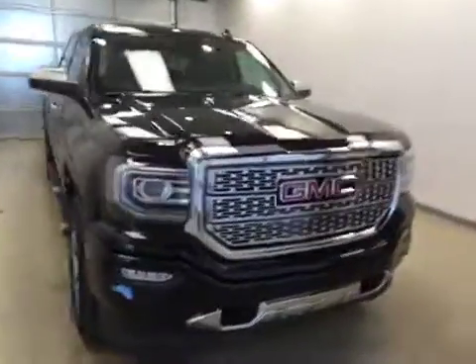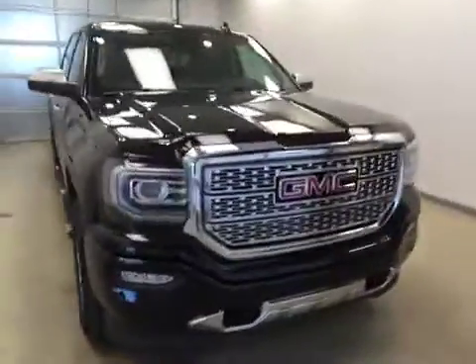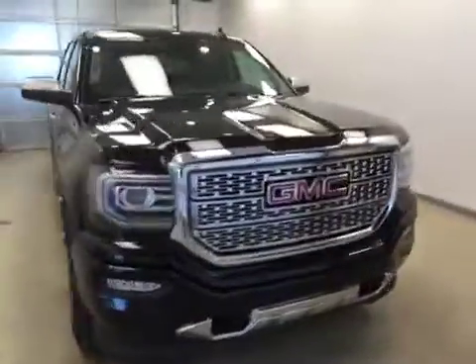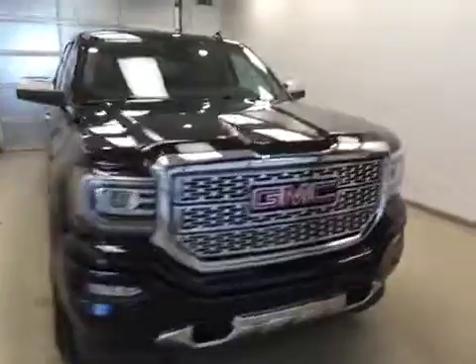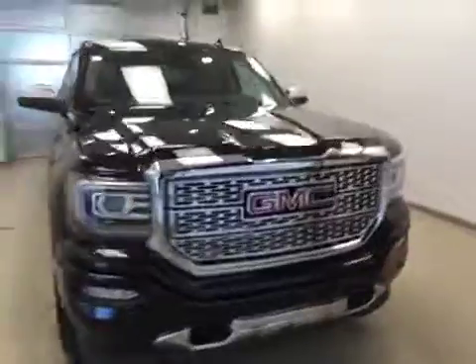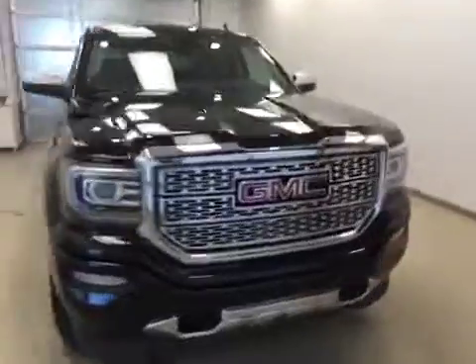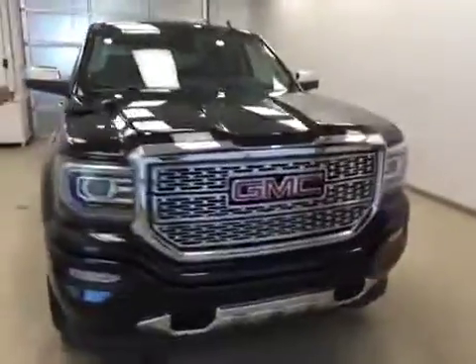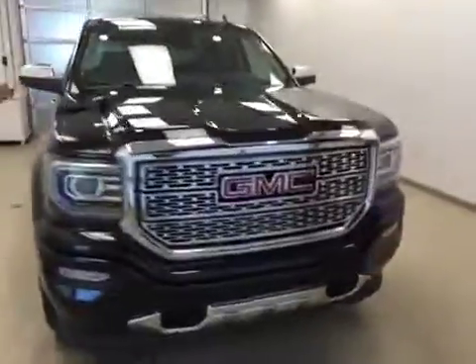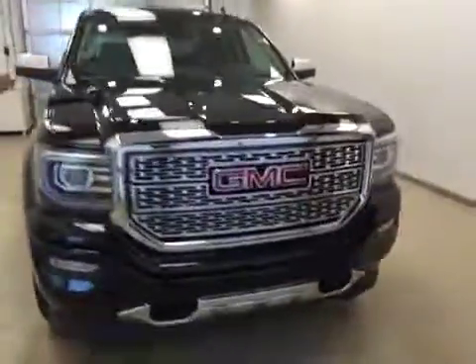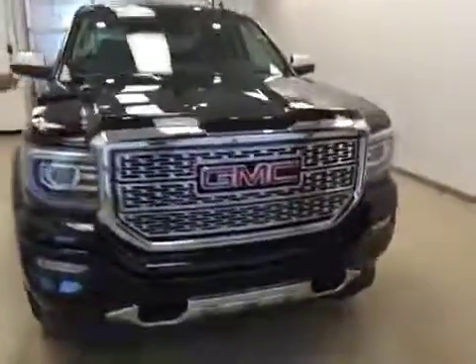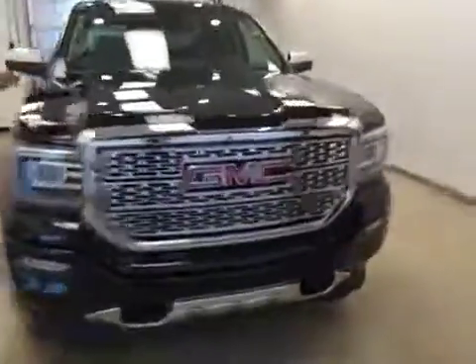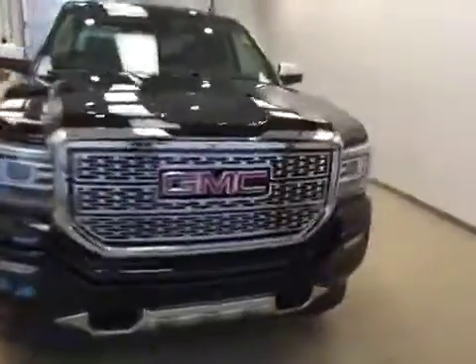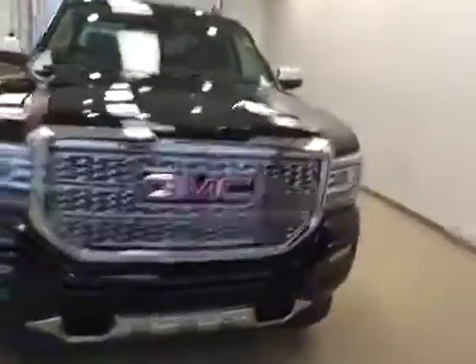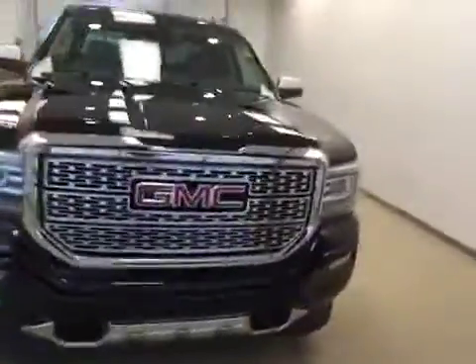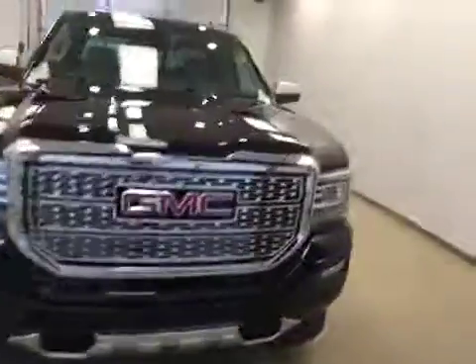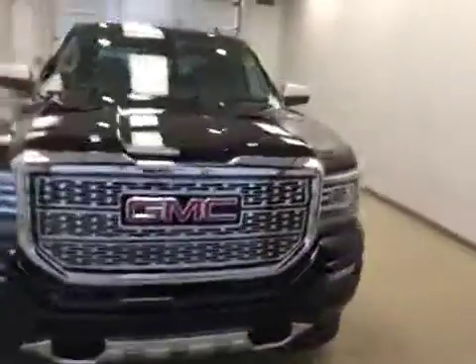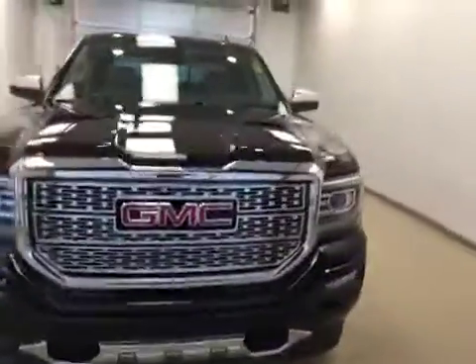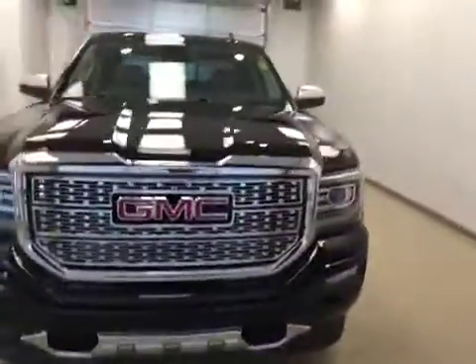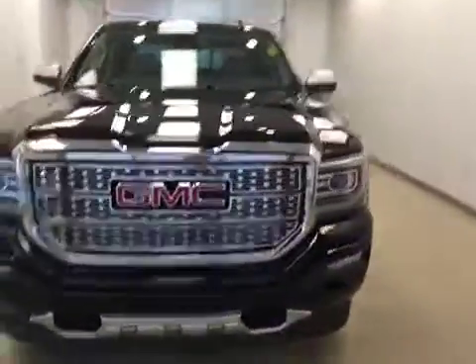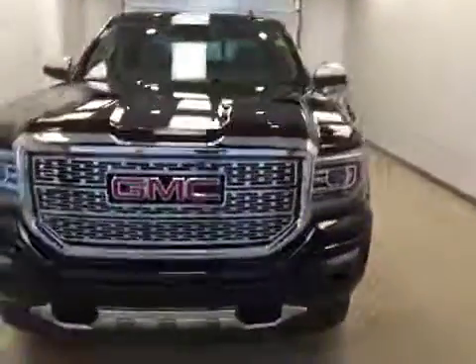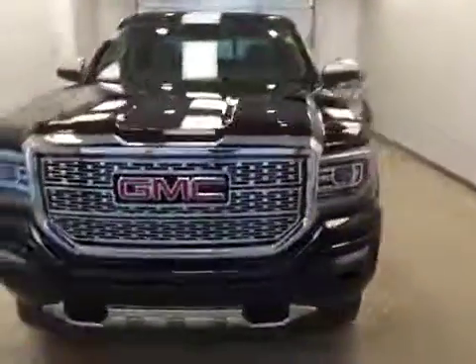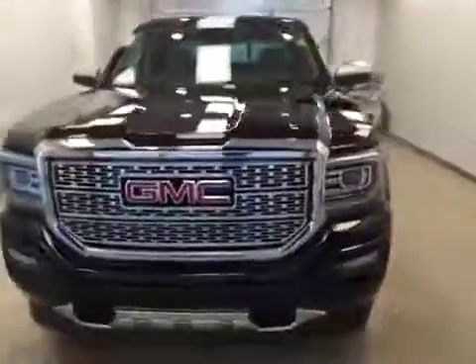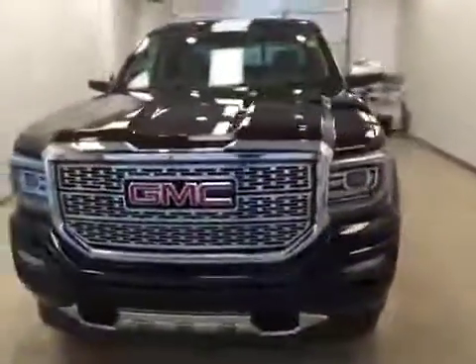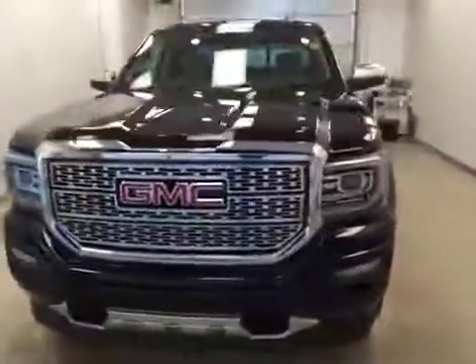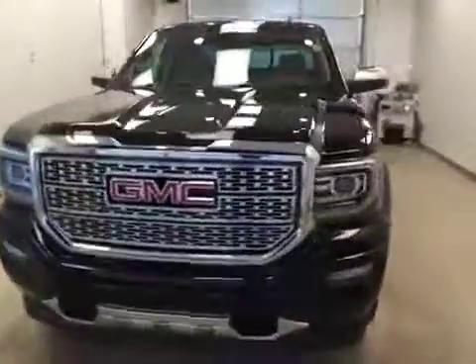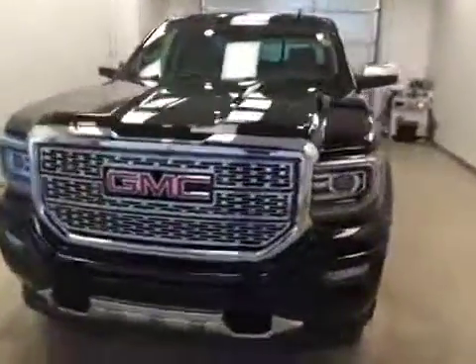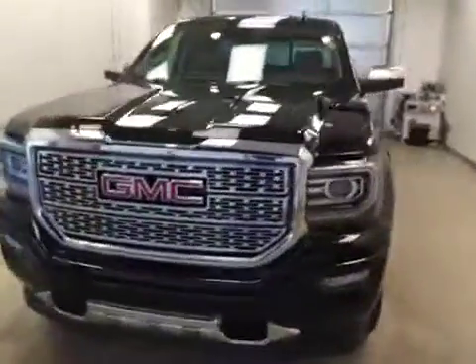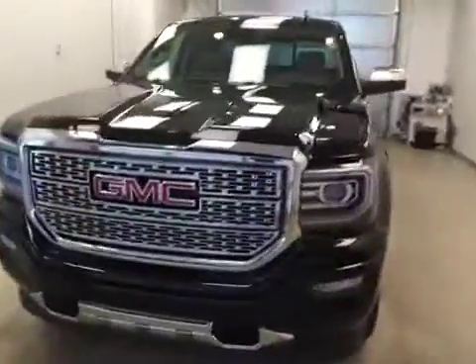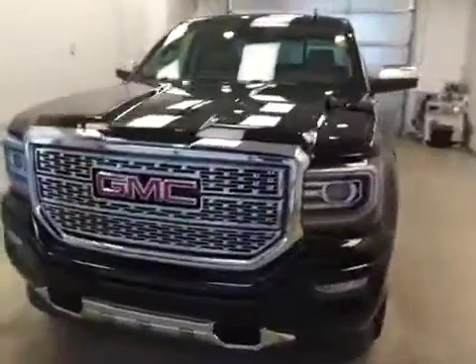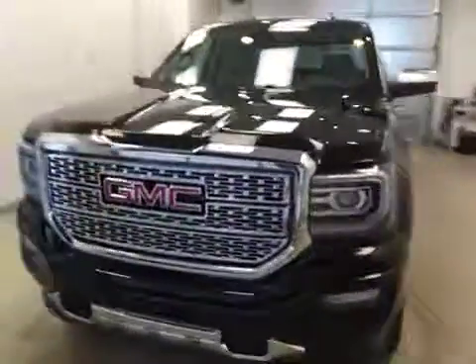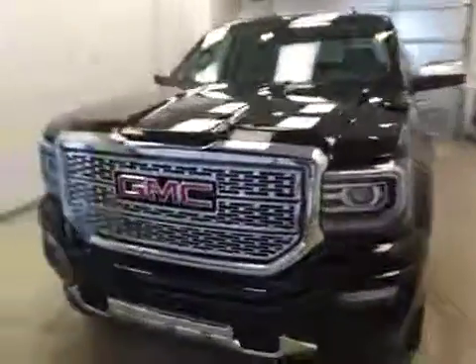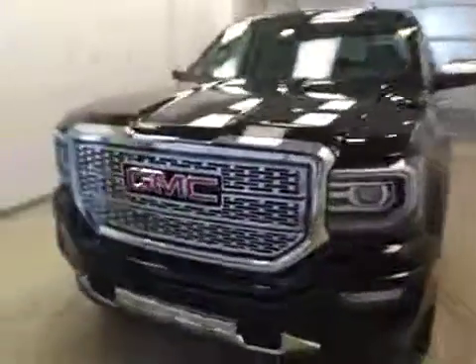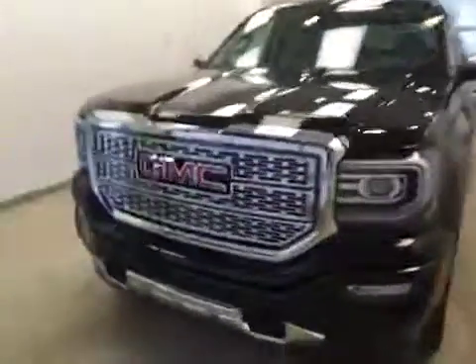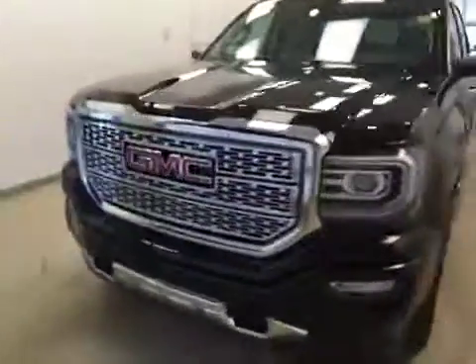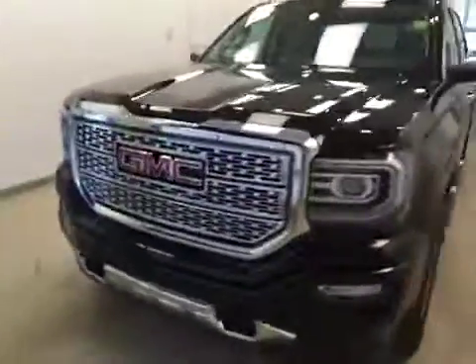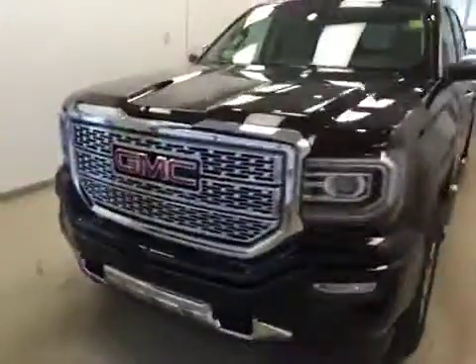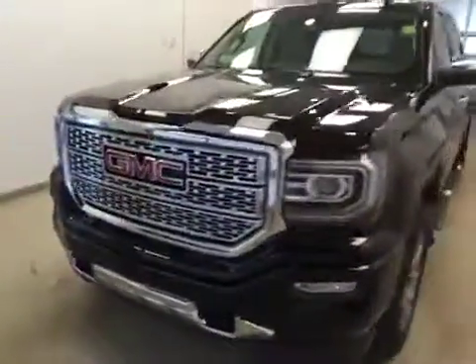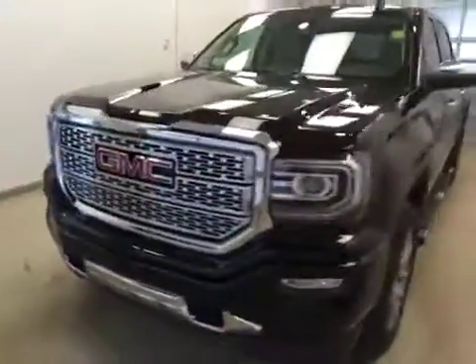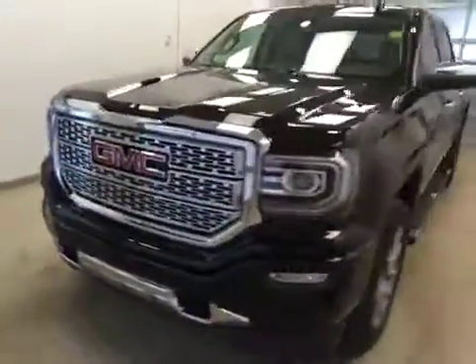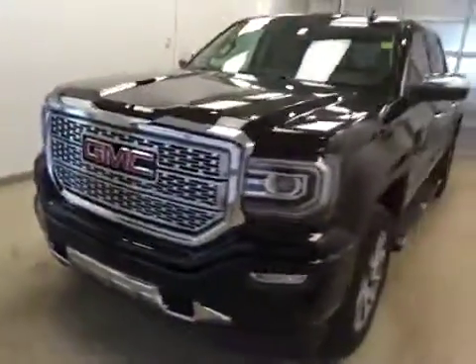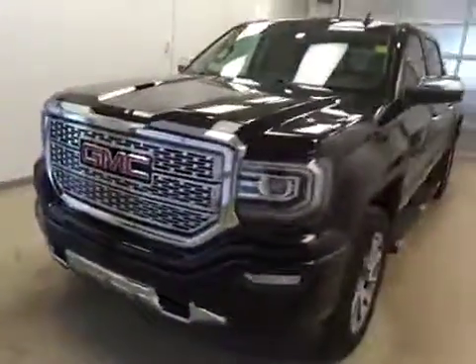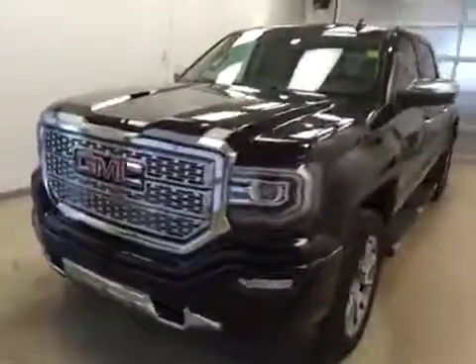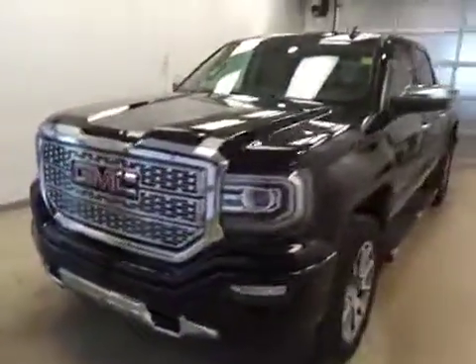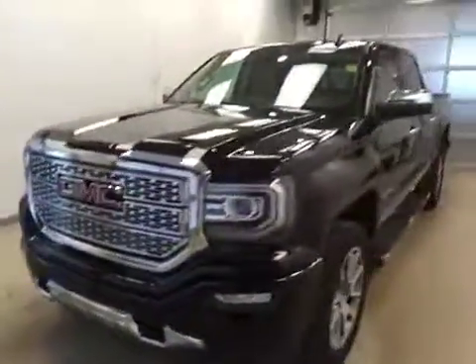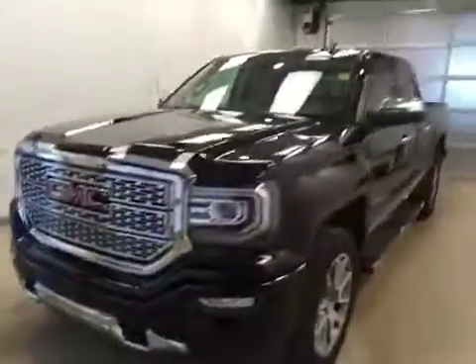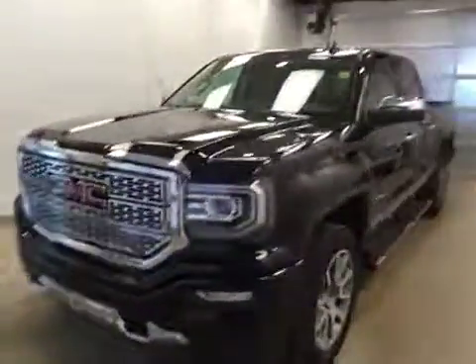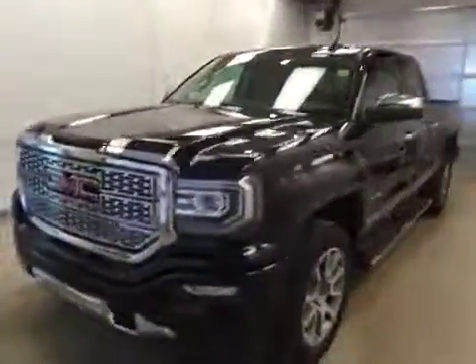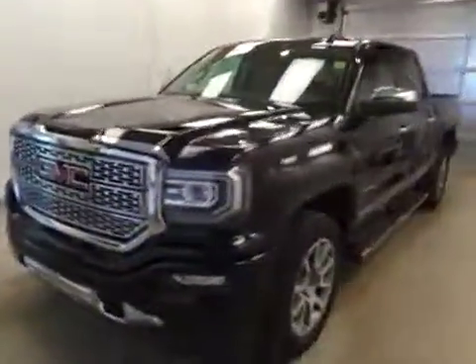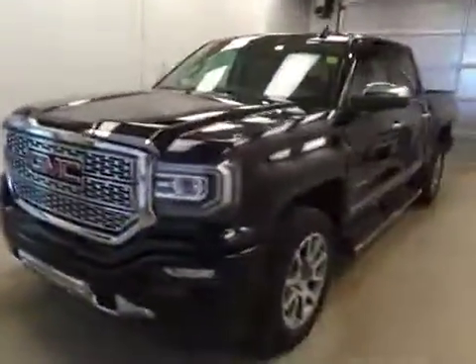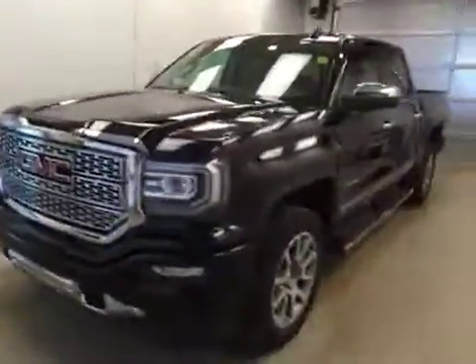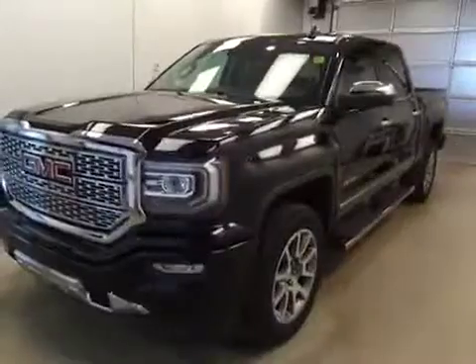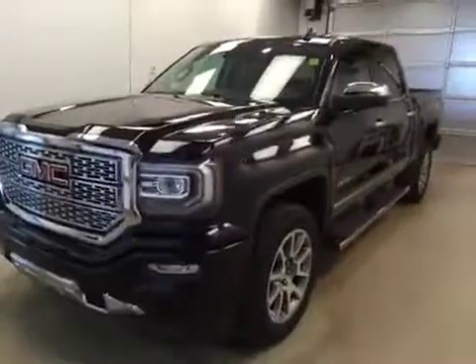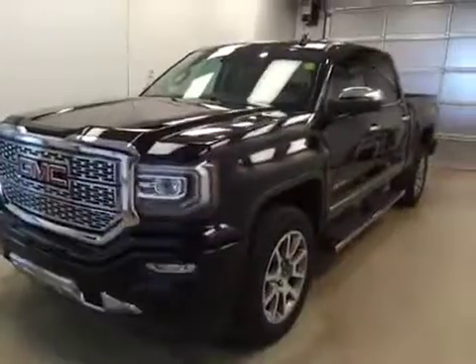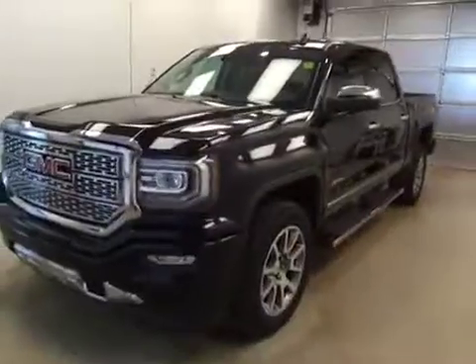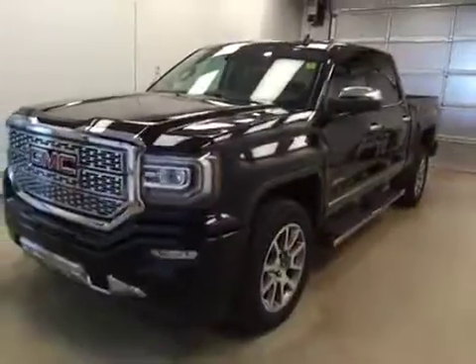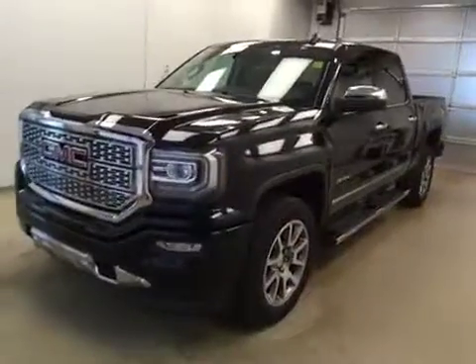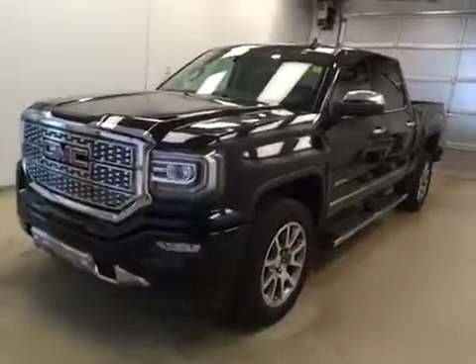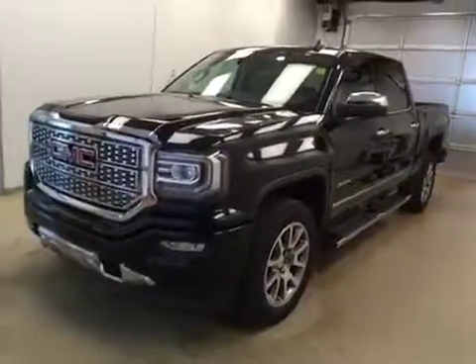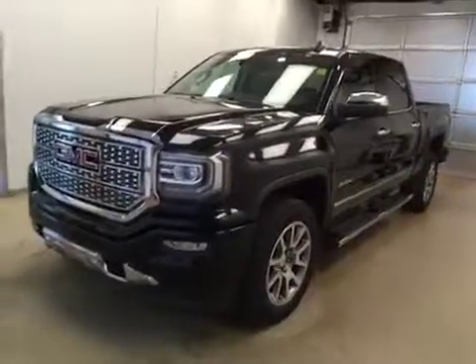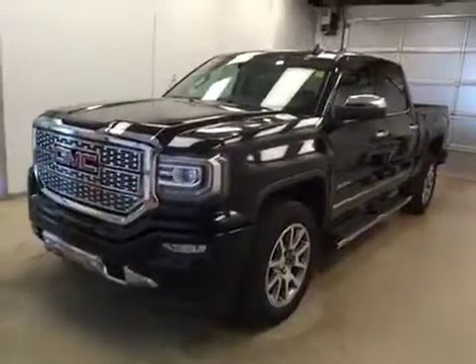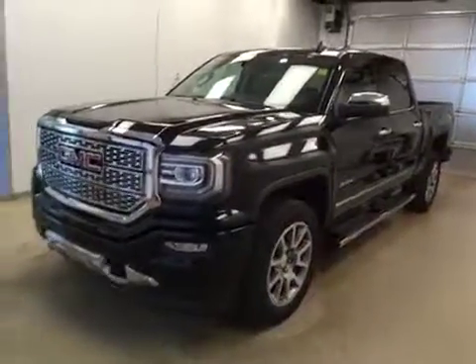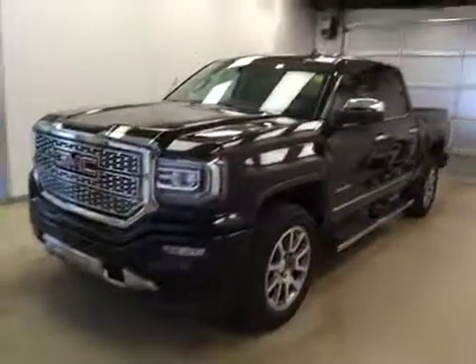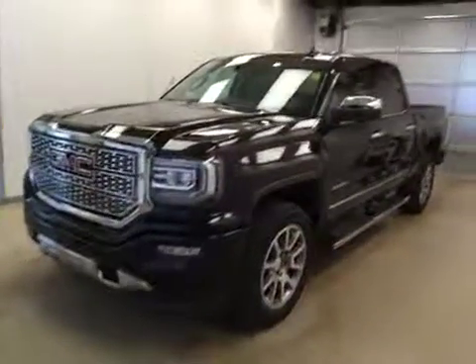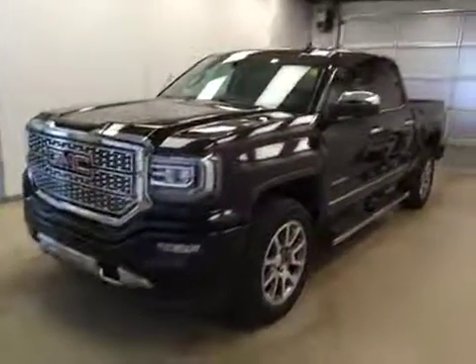Once again, this is stock number 171959 on a 2017 GMC 1500 crew cab, and our exterior color today is onyx black.